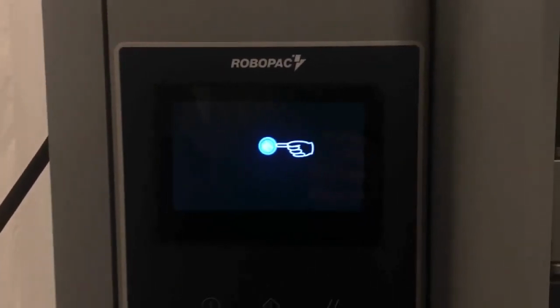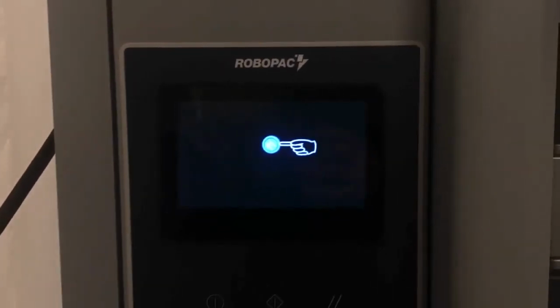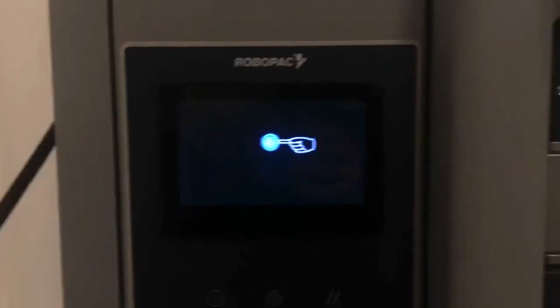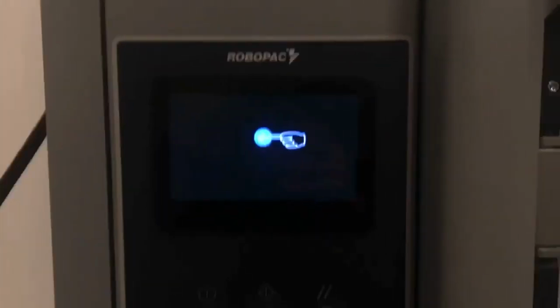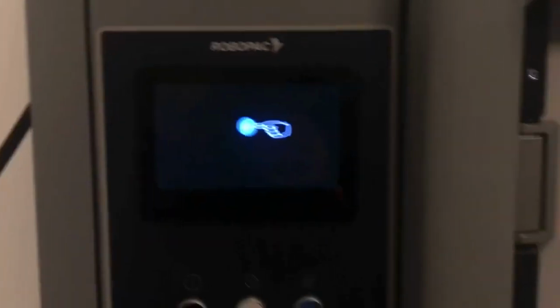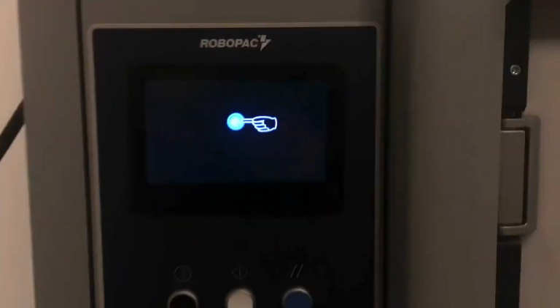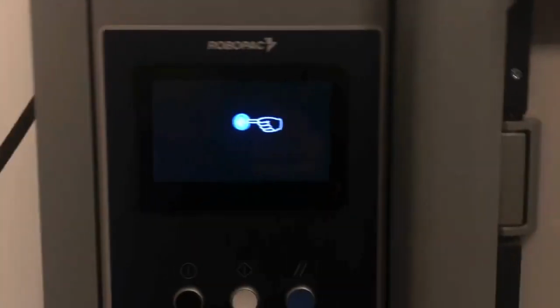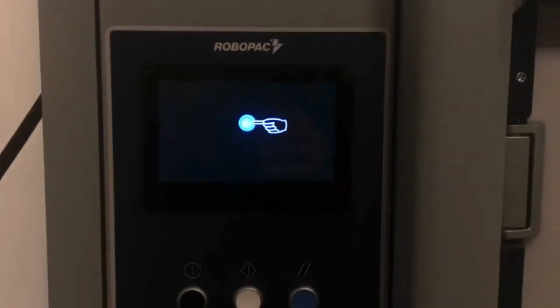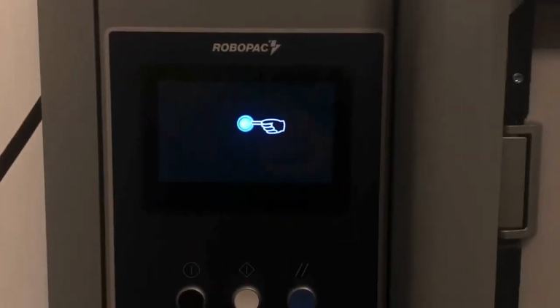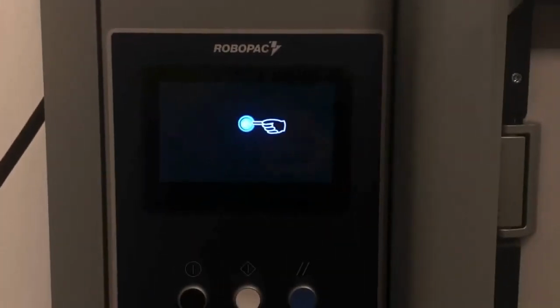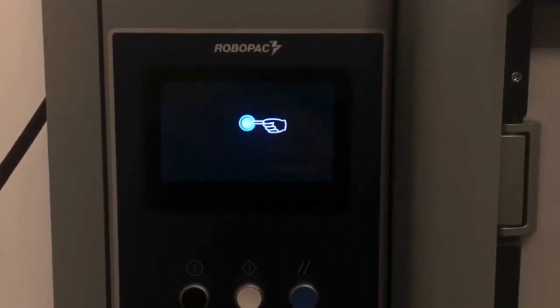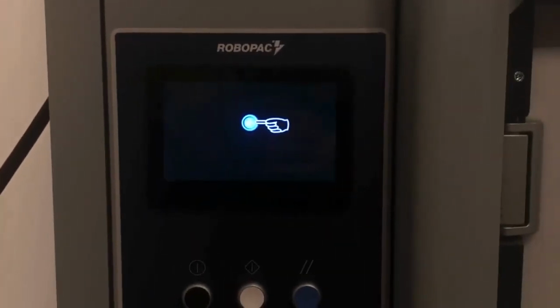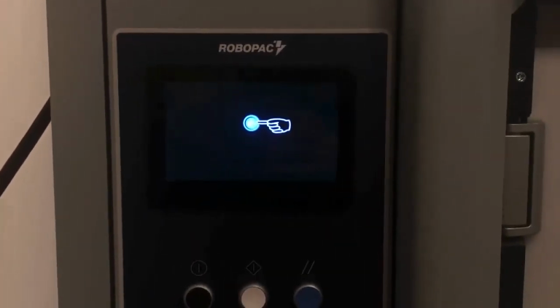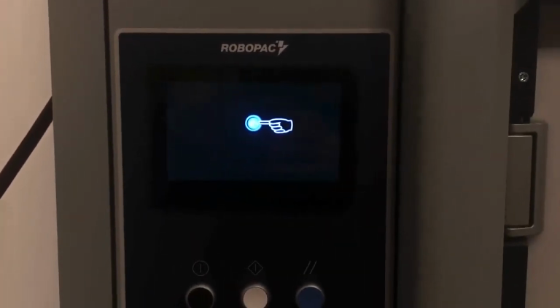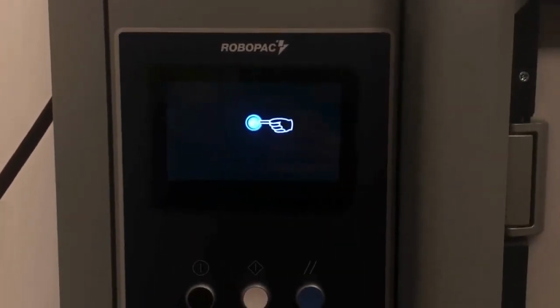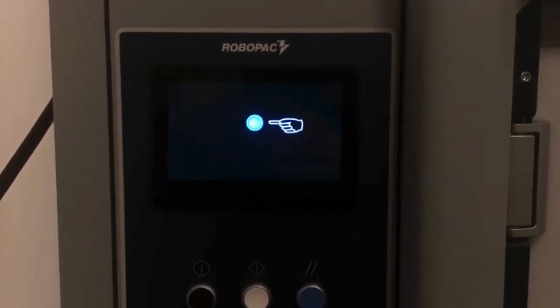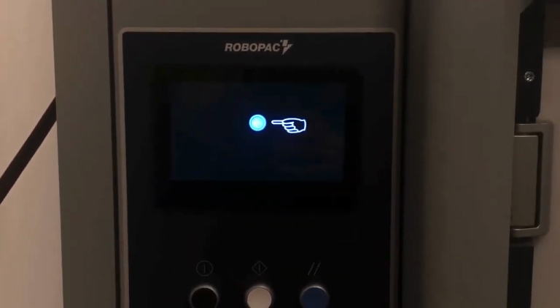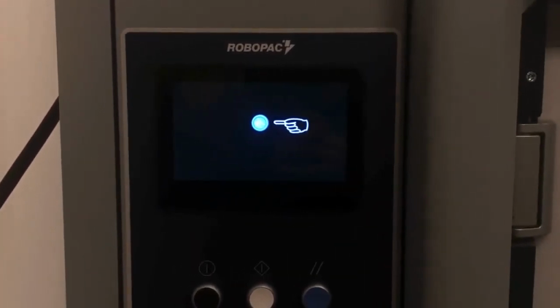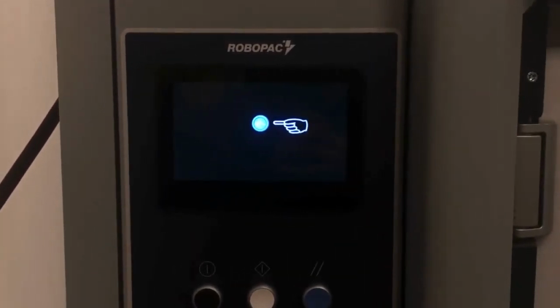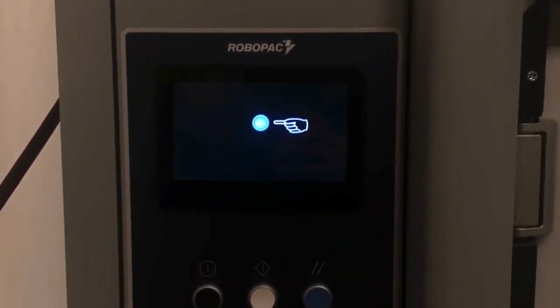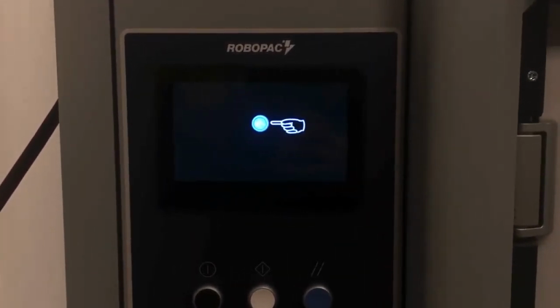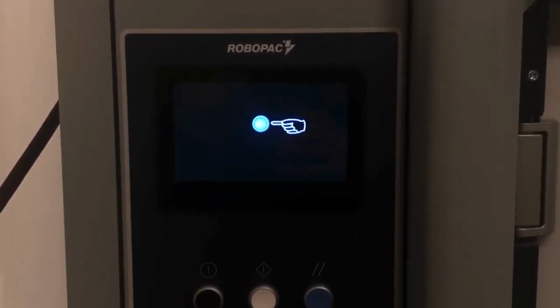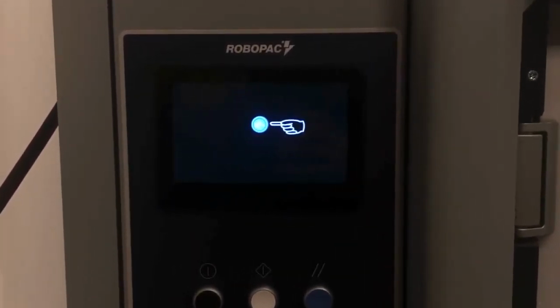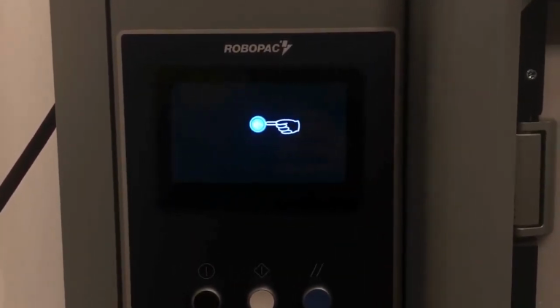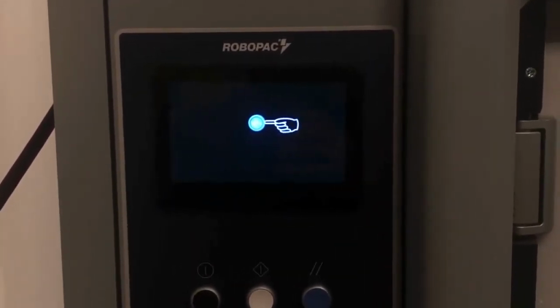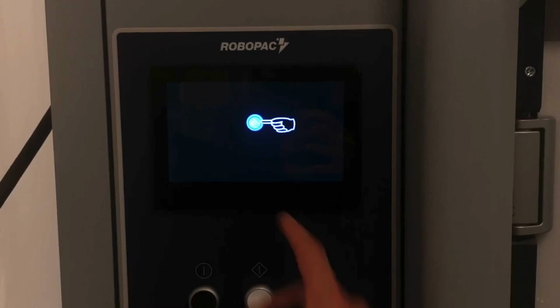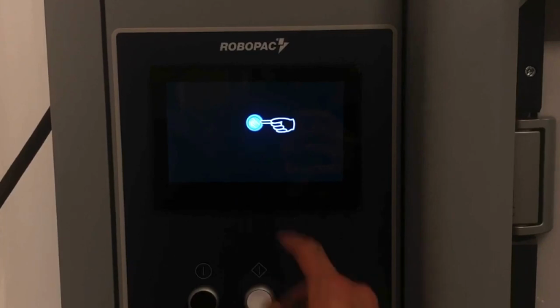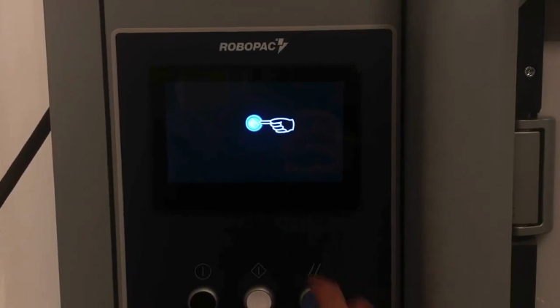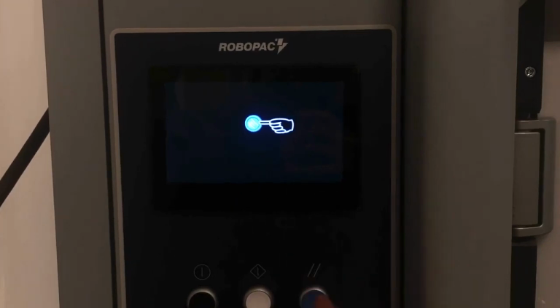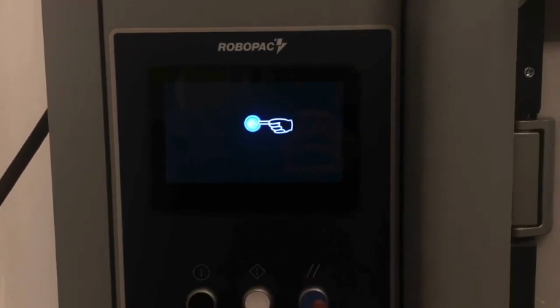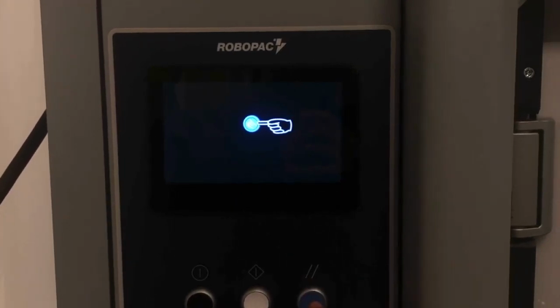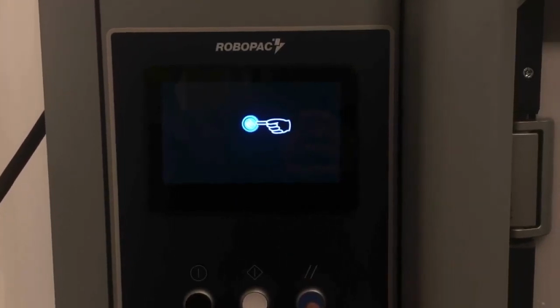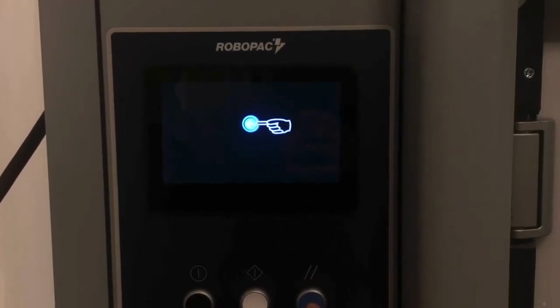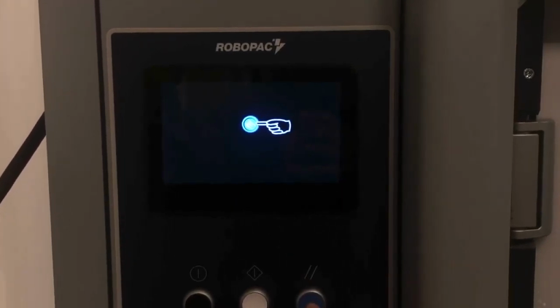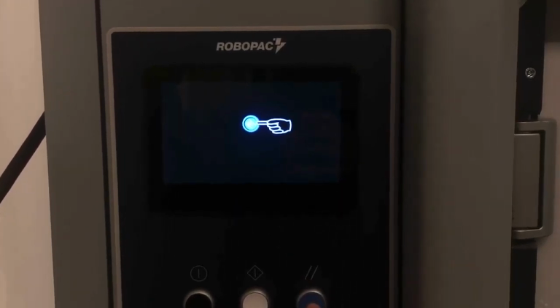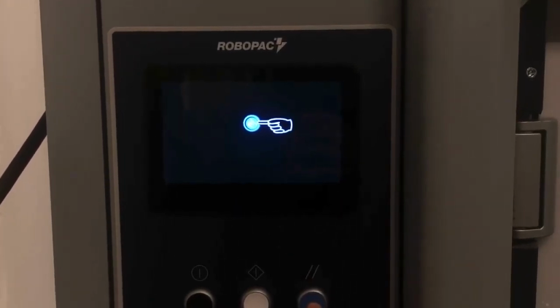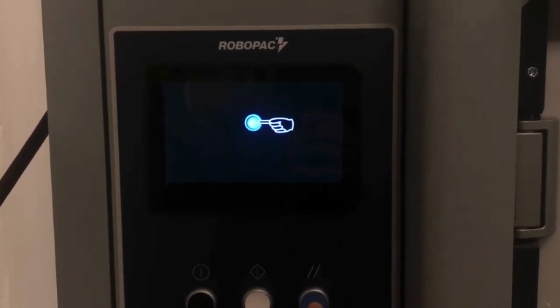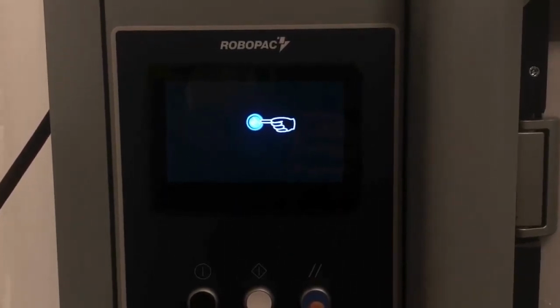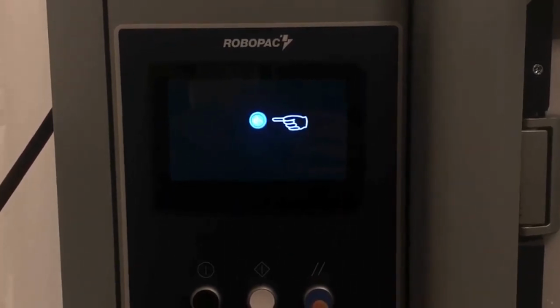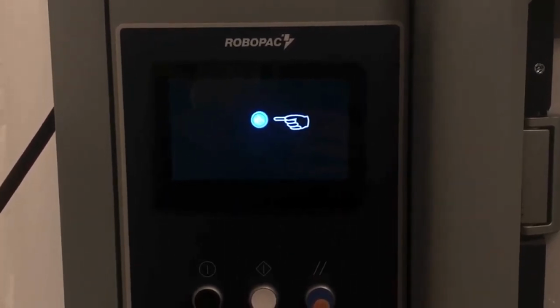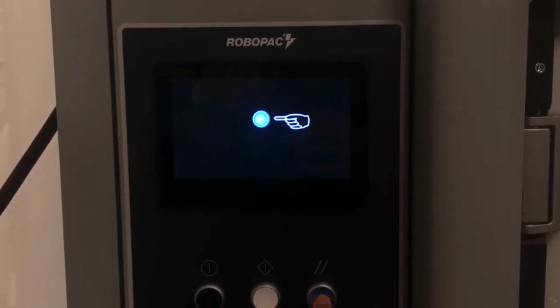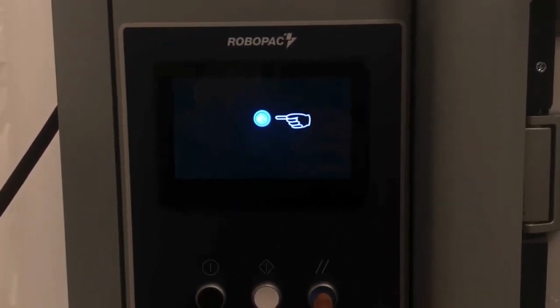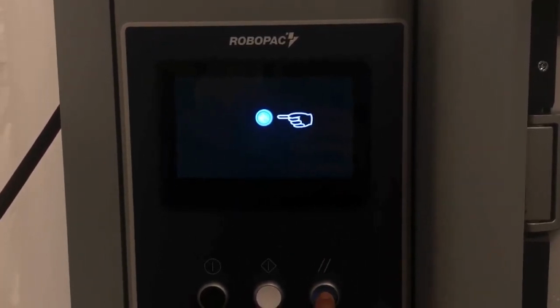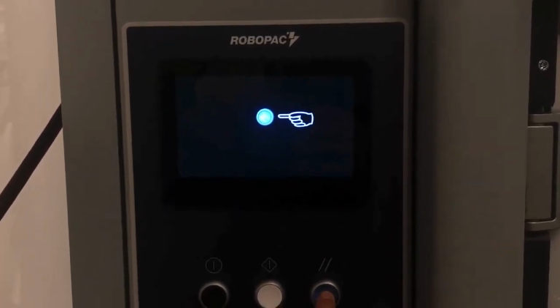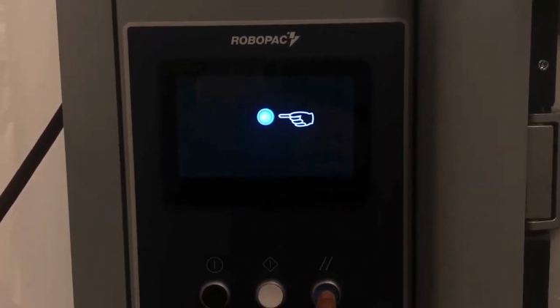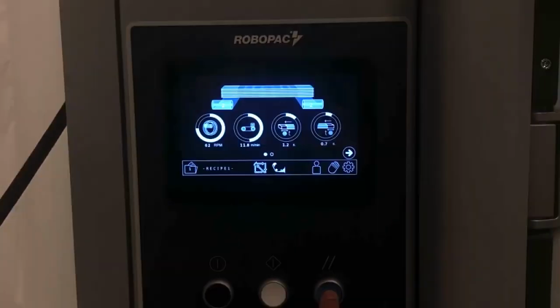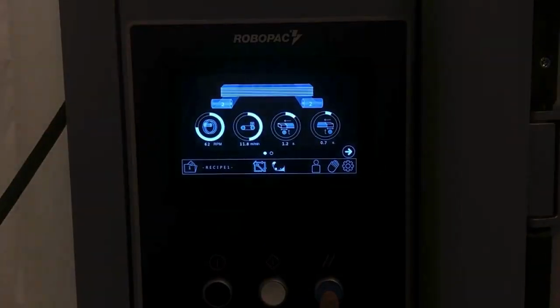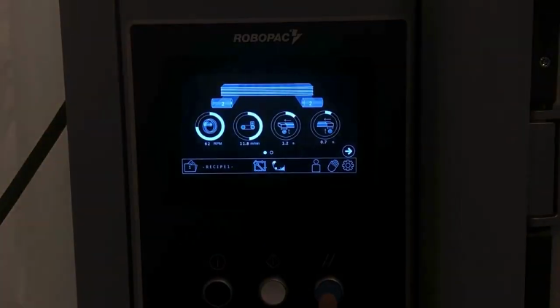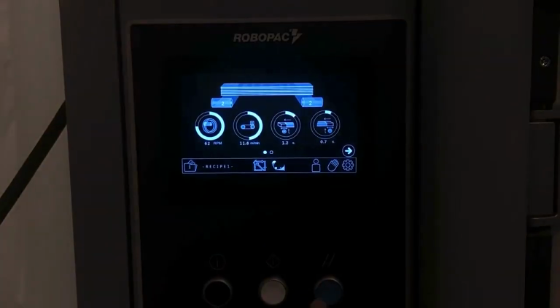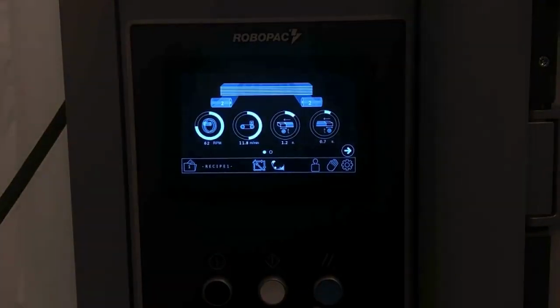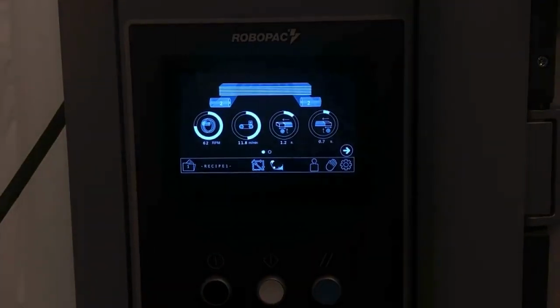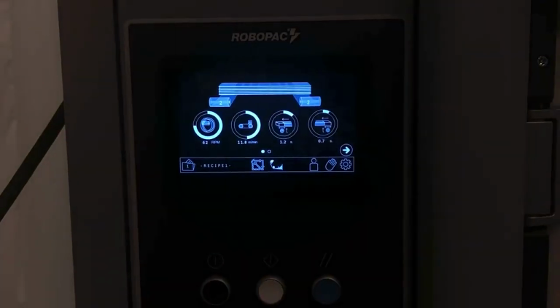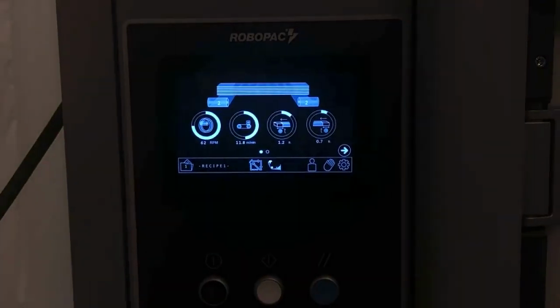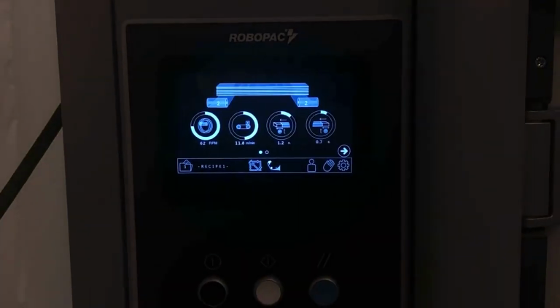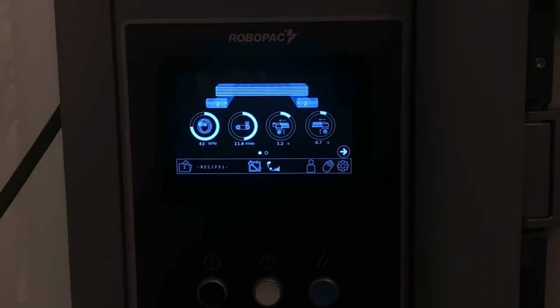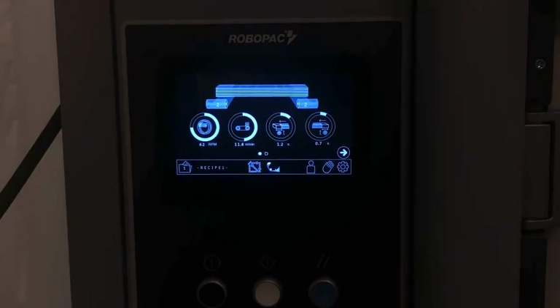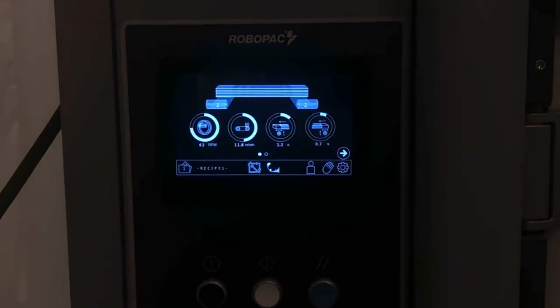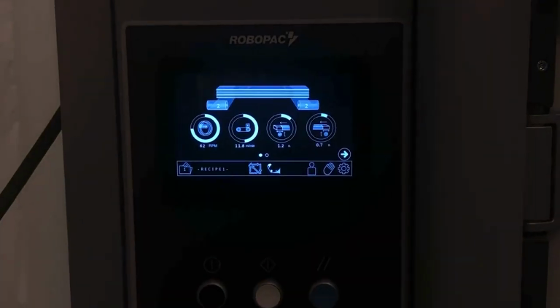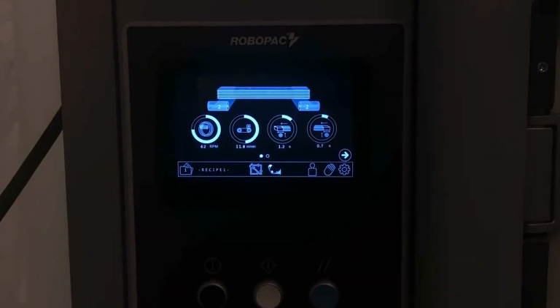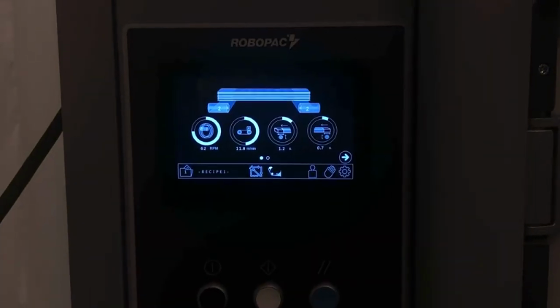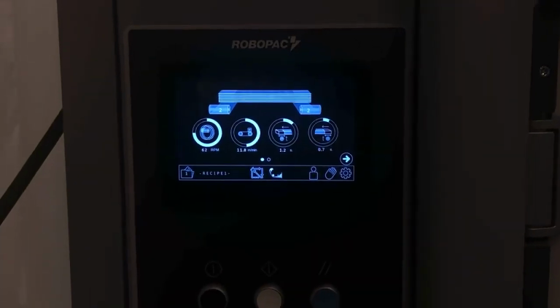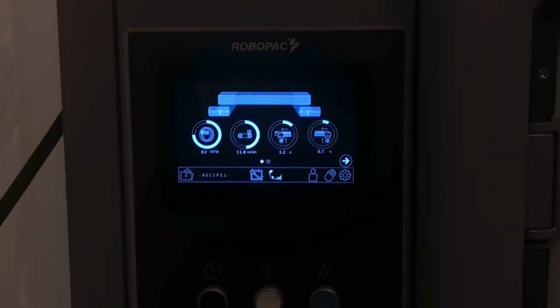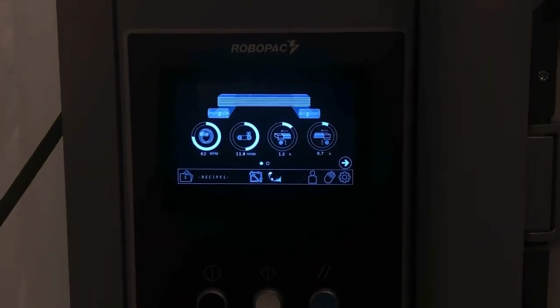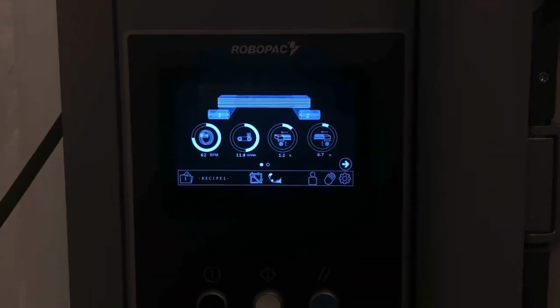Once we turn on the machine, we are presented with this screen. We go and press the reset button and we have the home page.